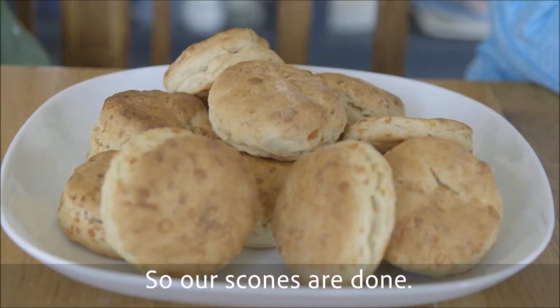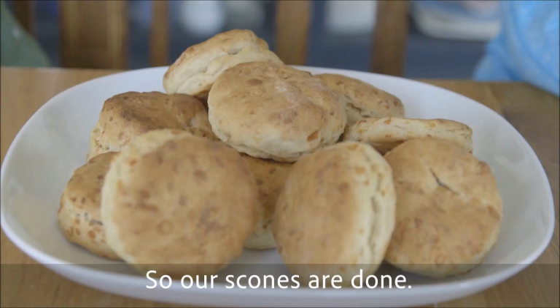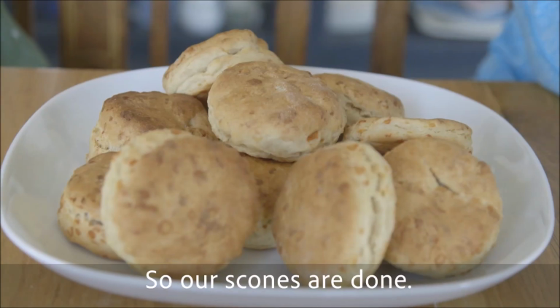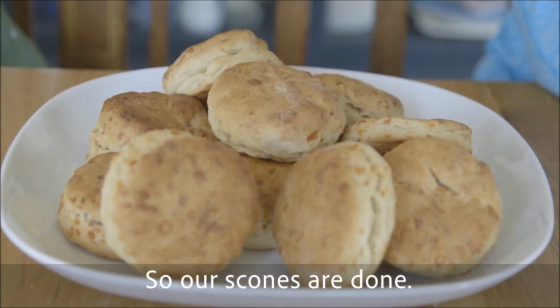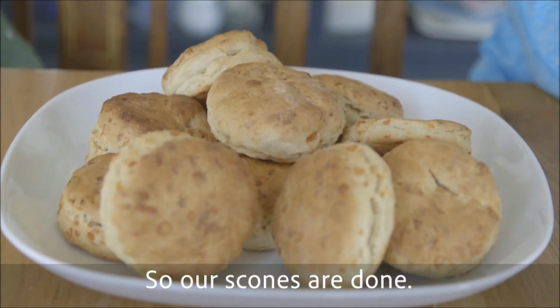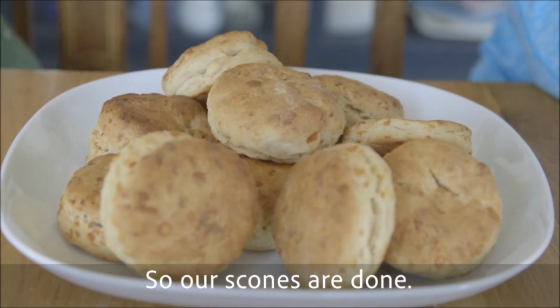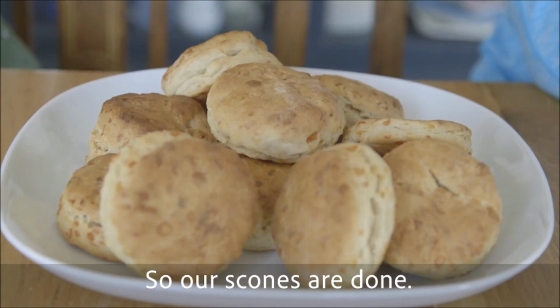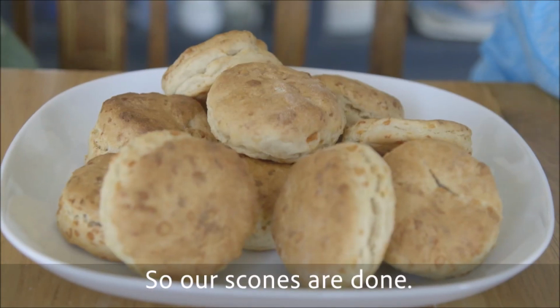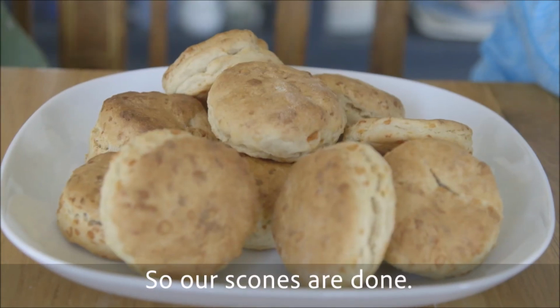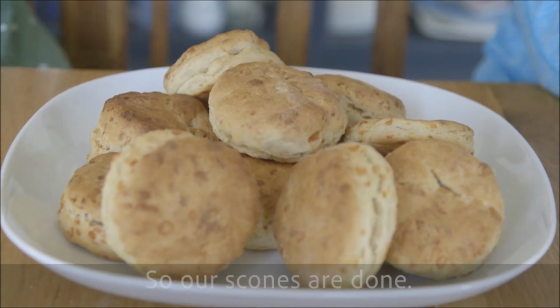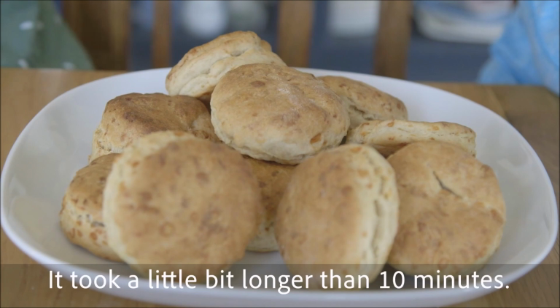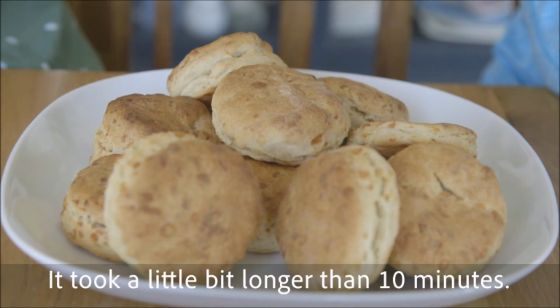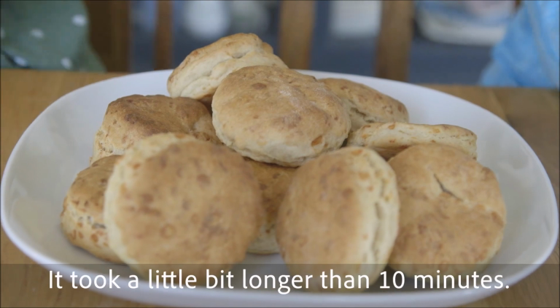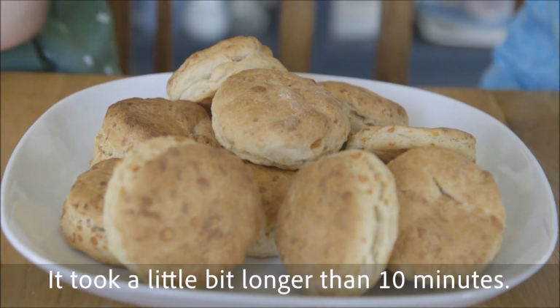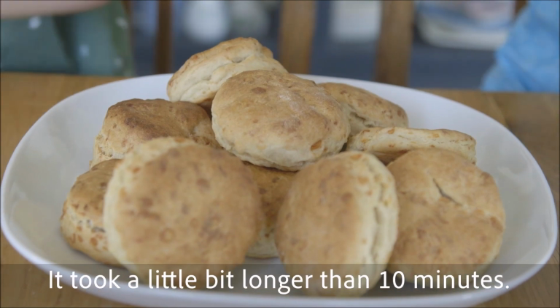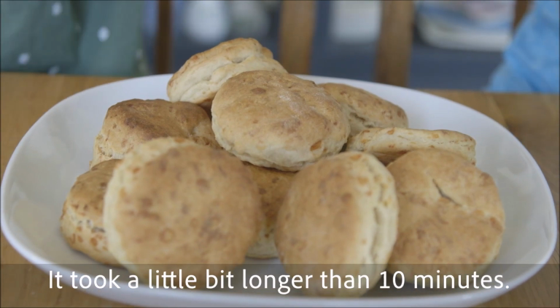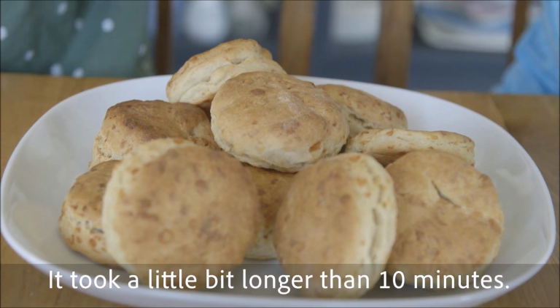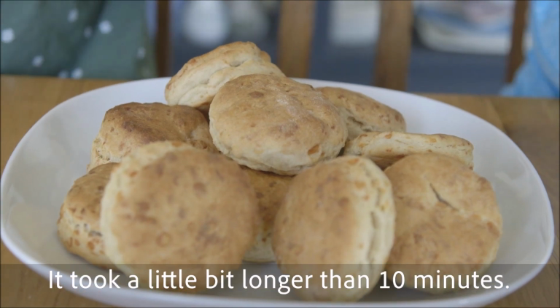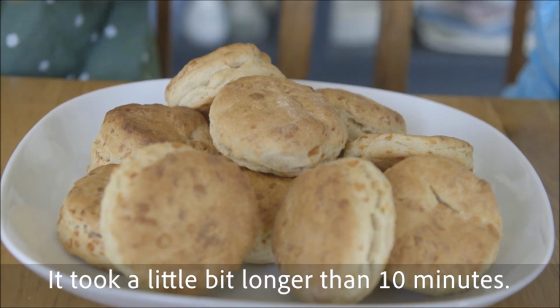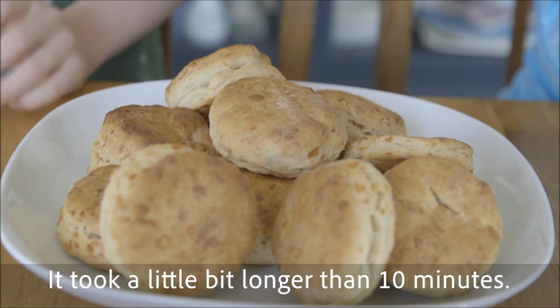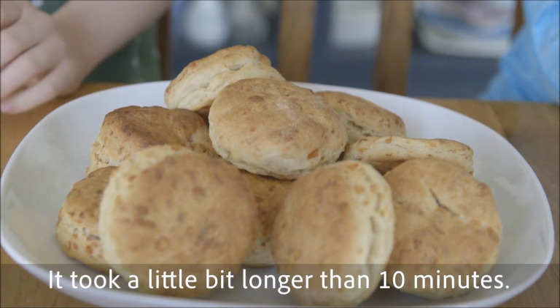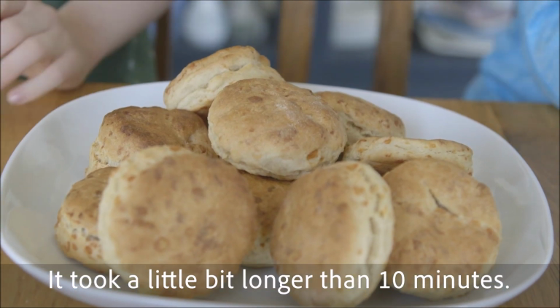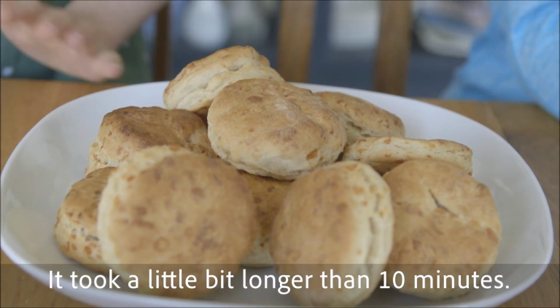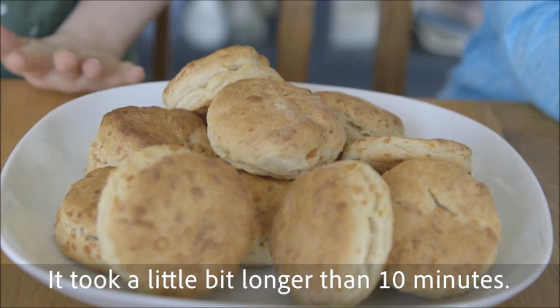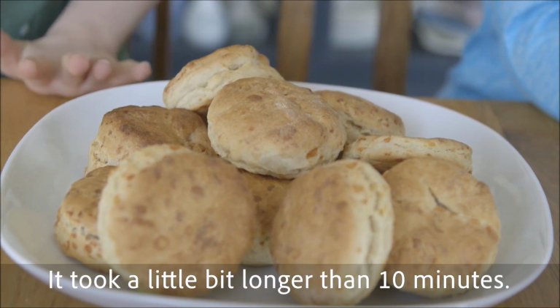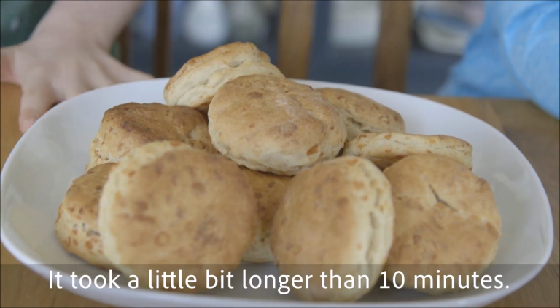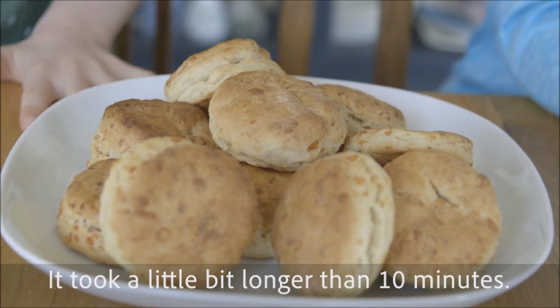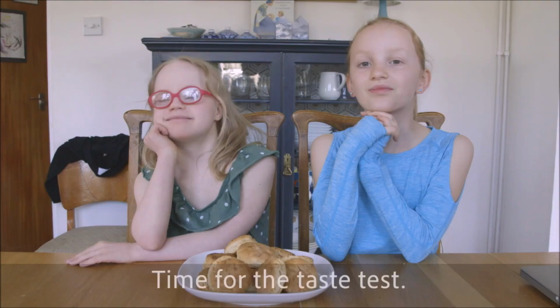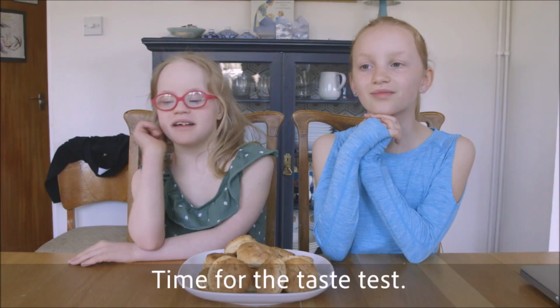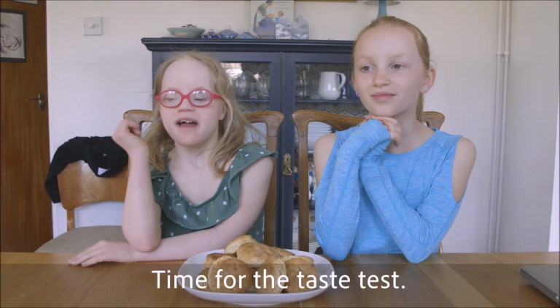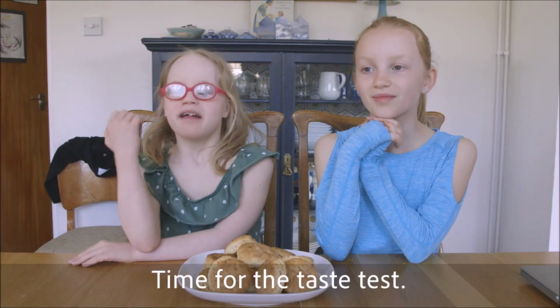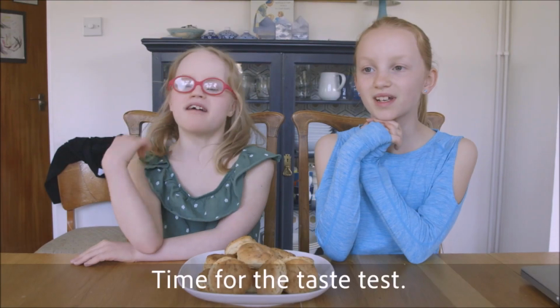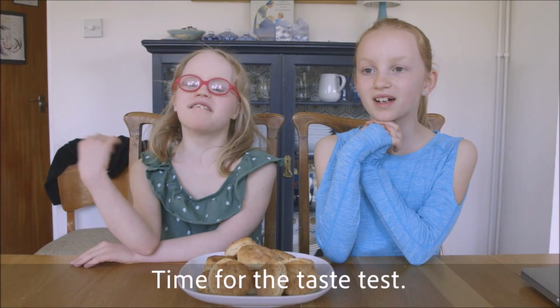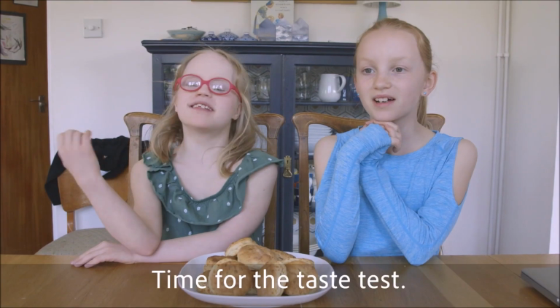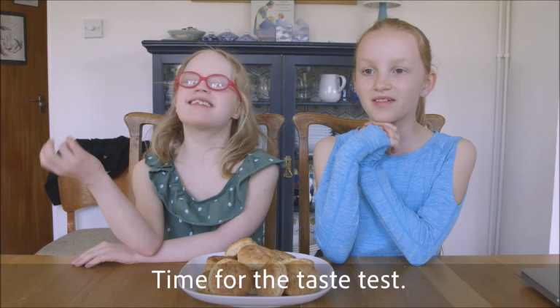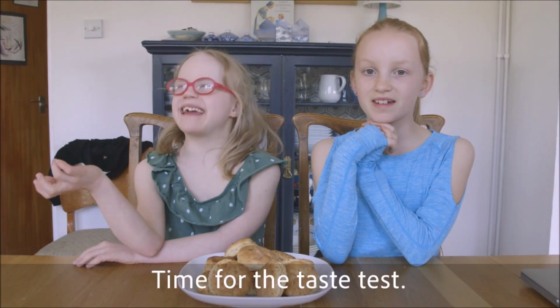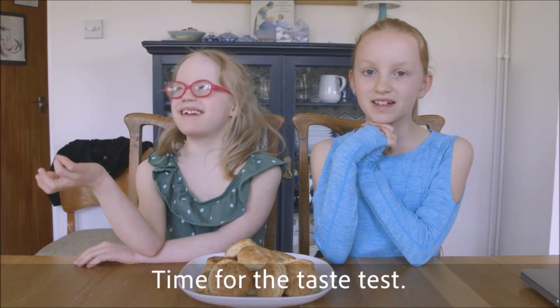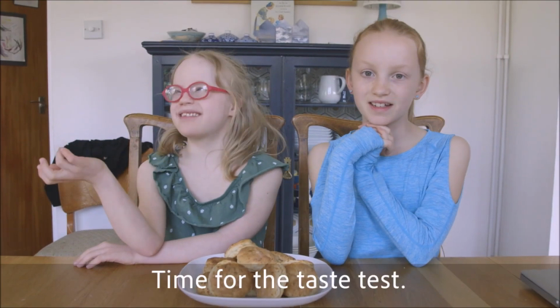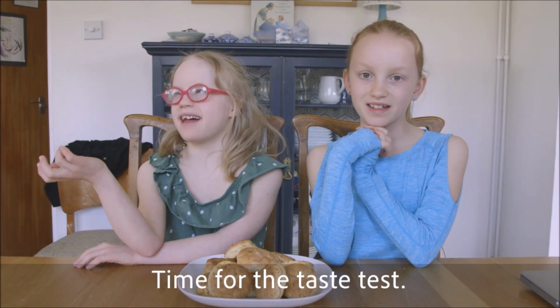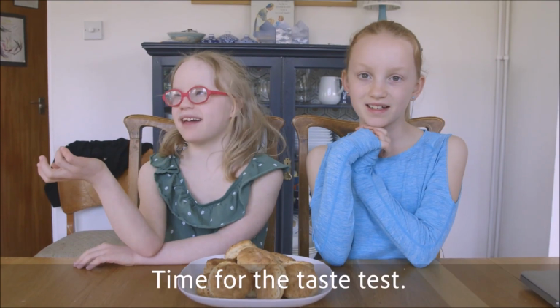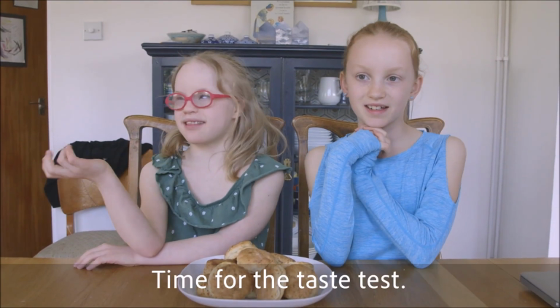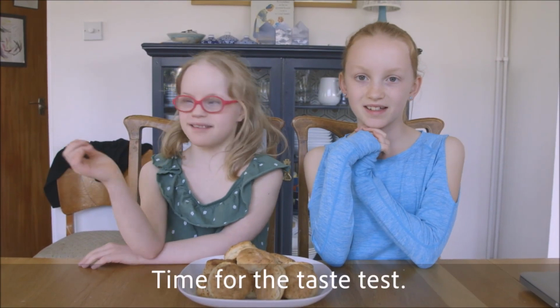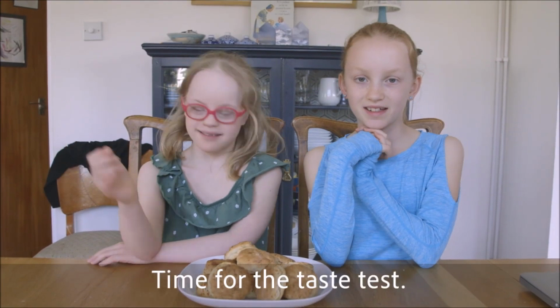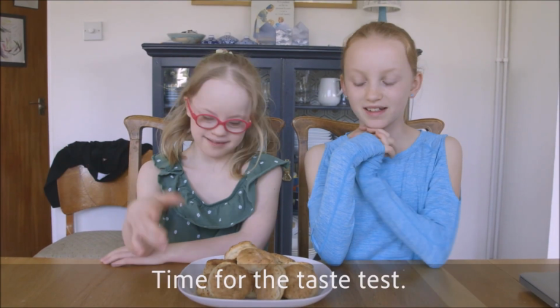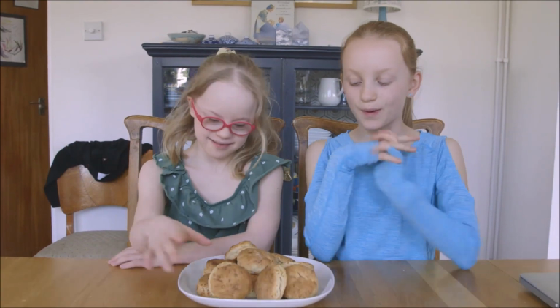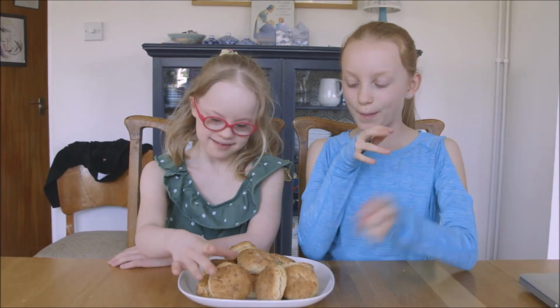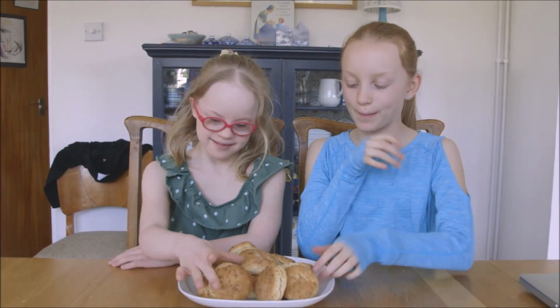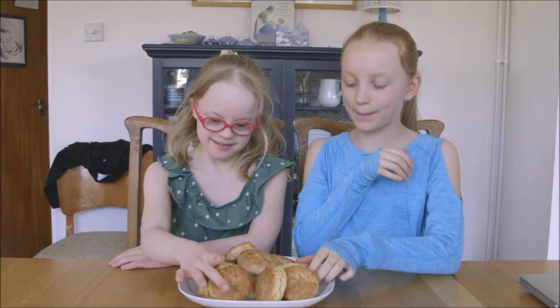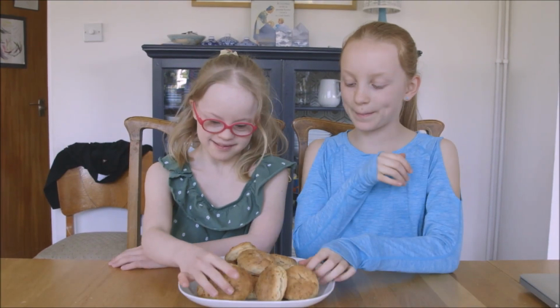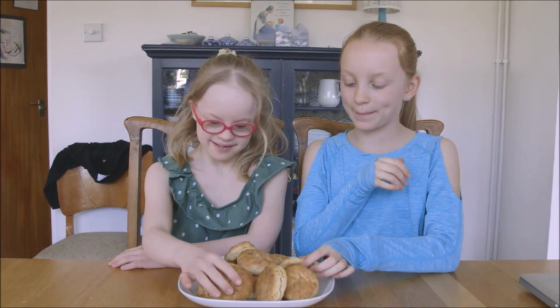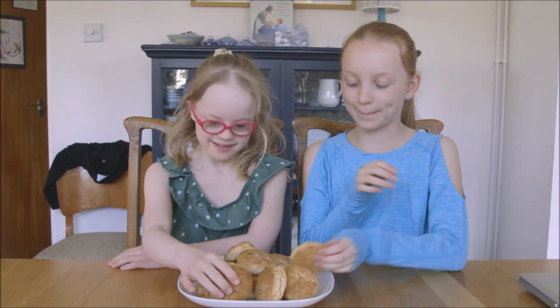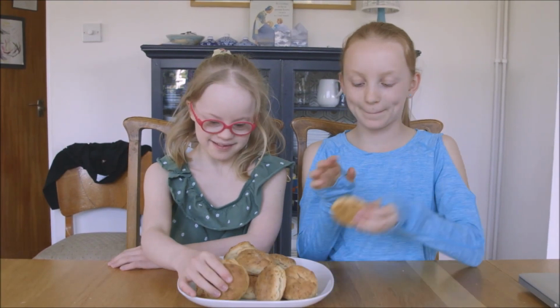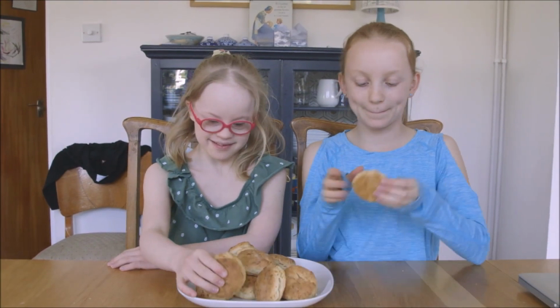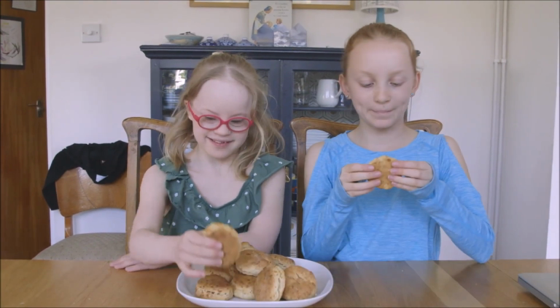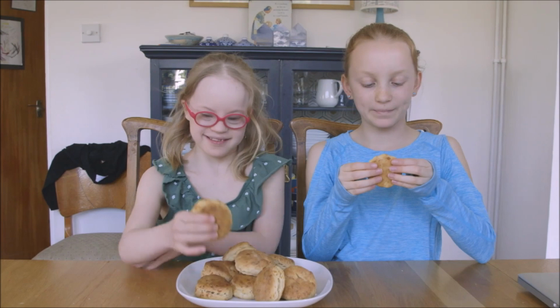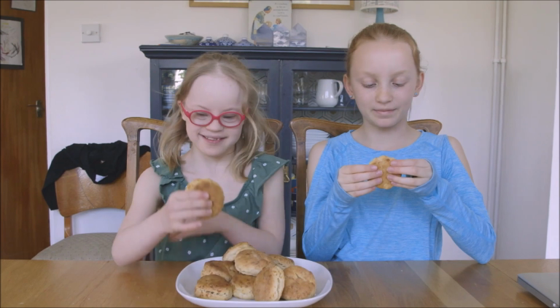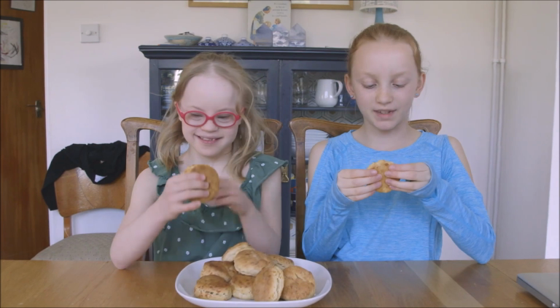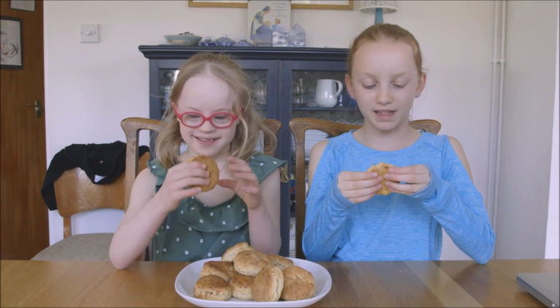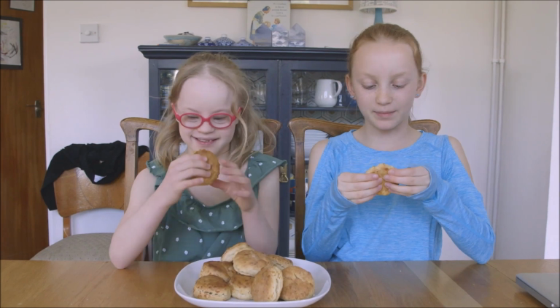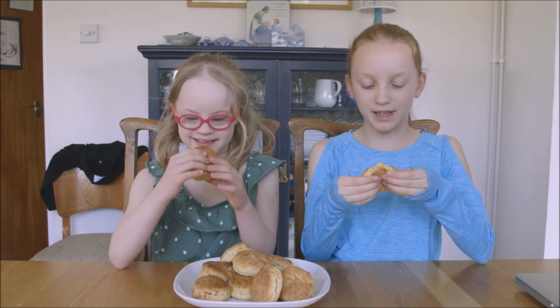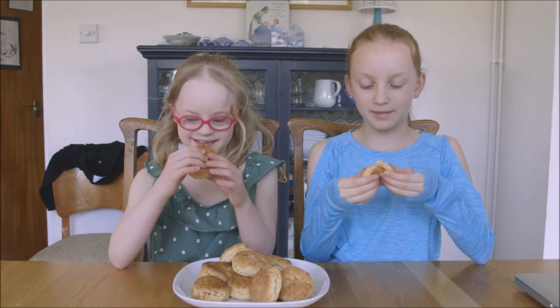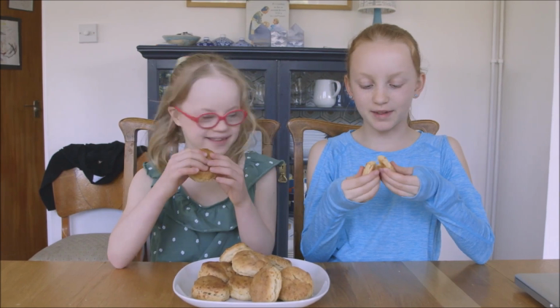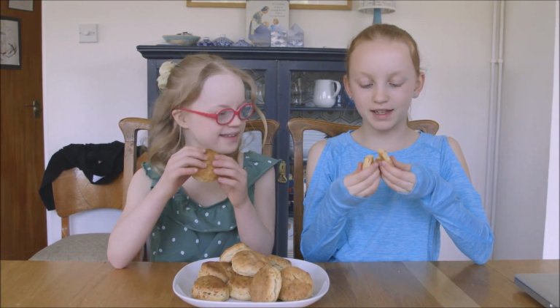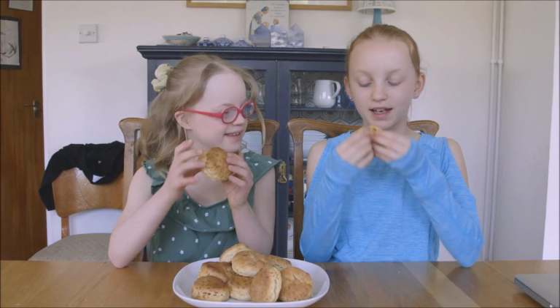Our scones are done — it took a little bit longer than 10 minutes. Time for the taste test! Yummy yummy yummy.